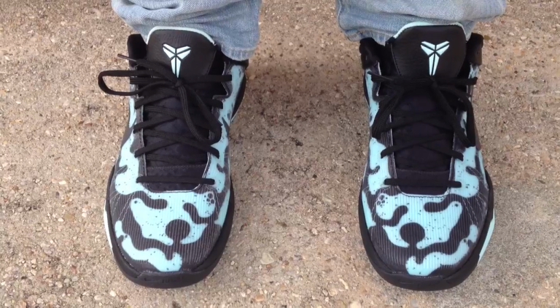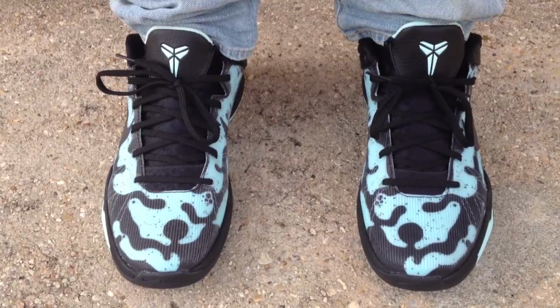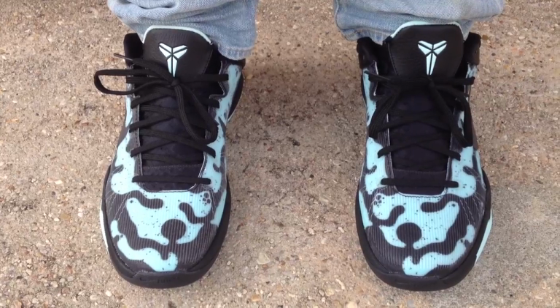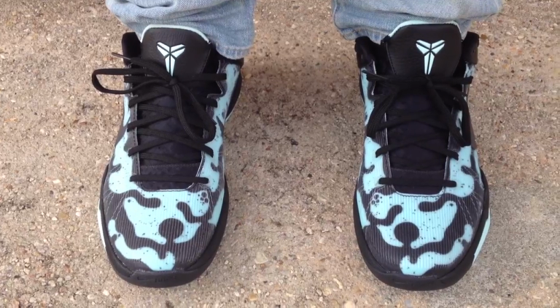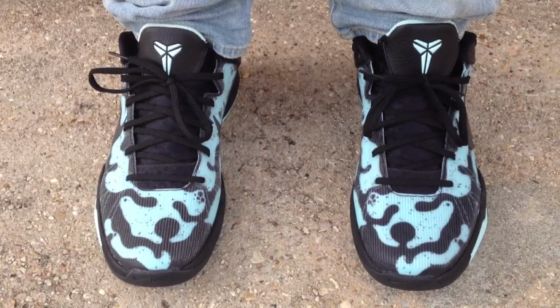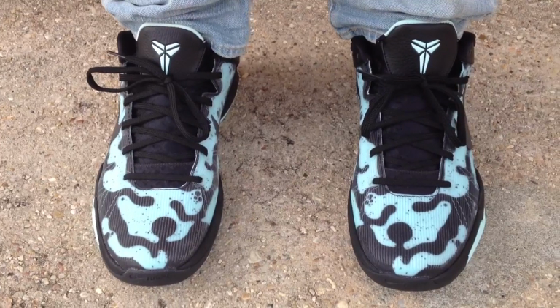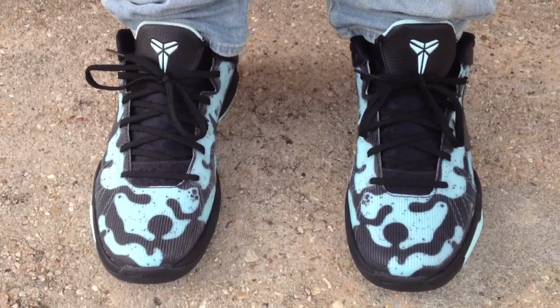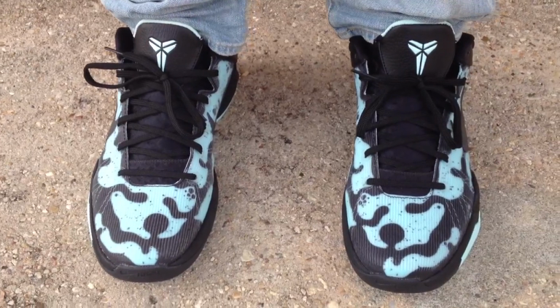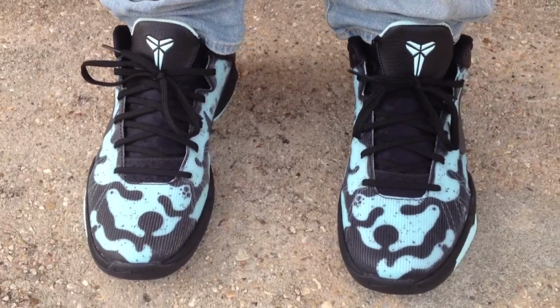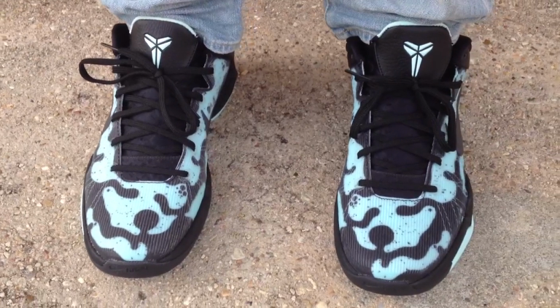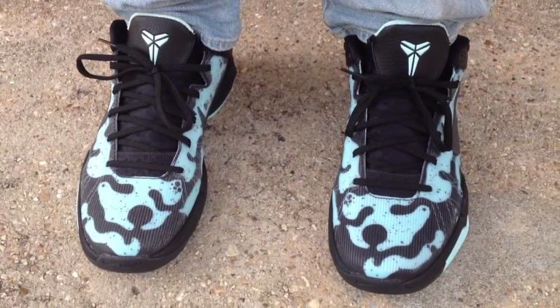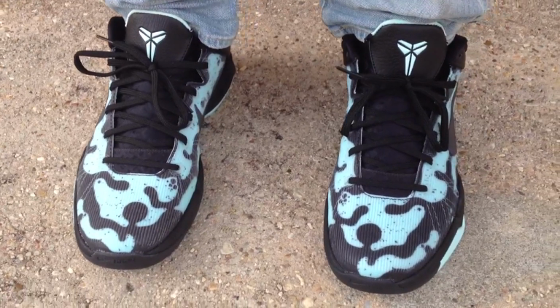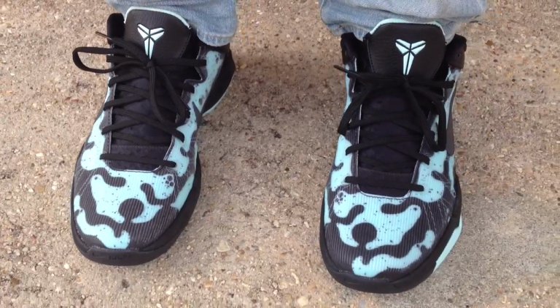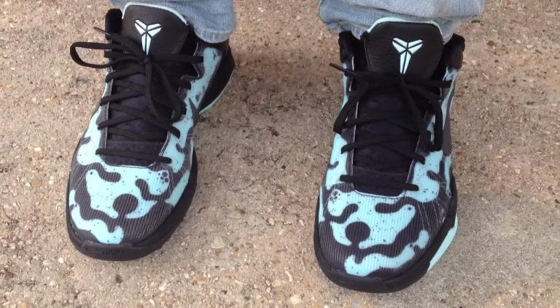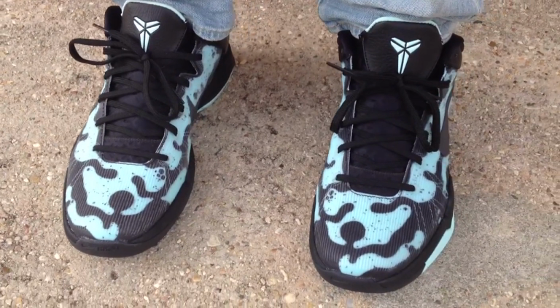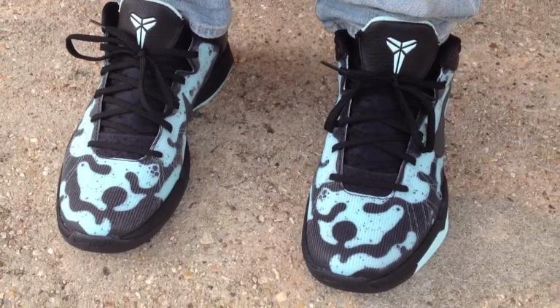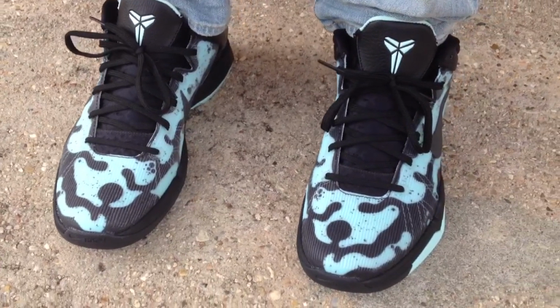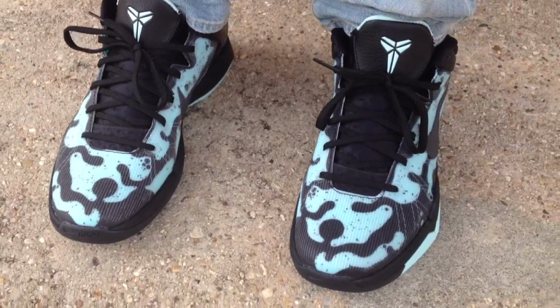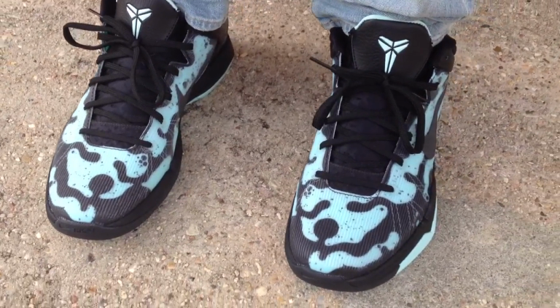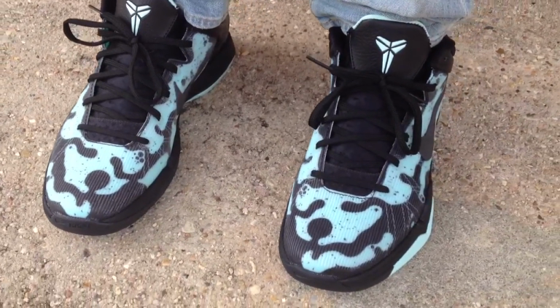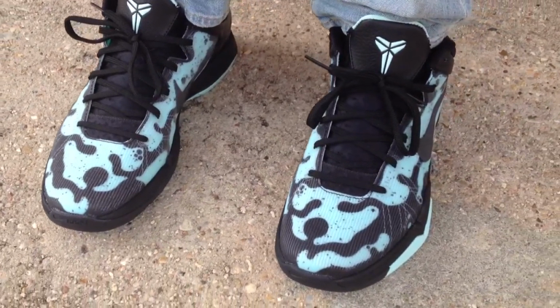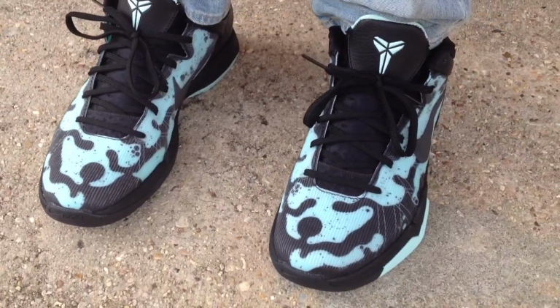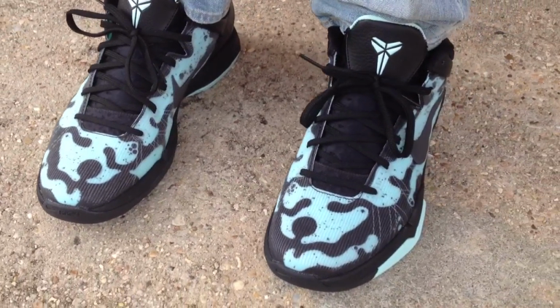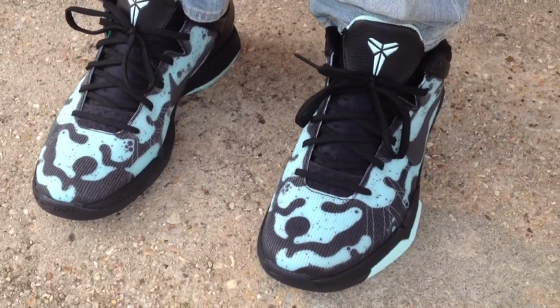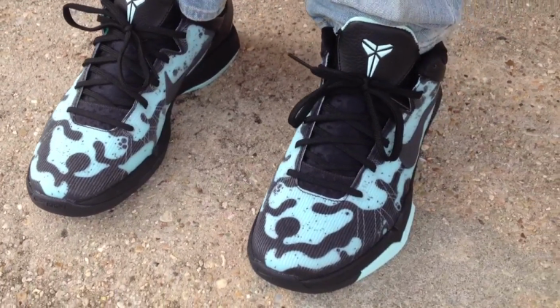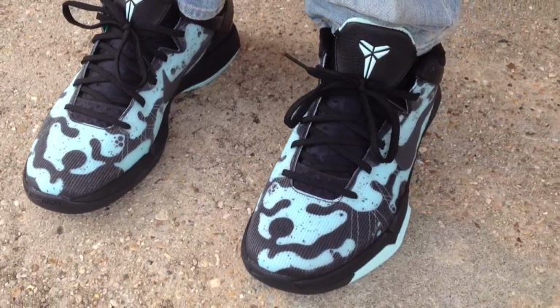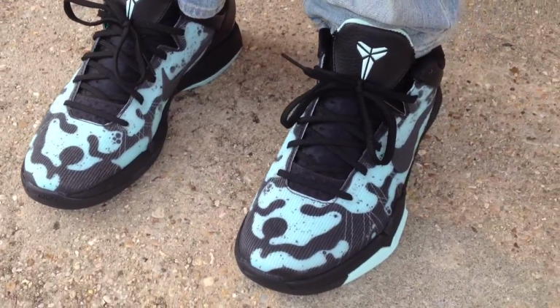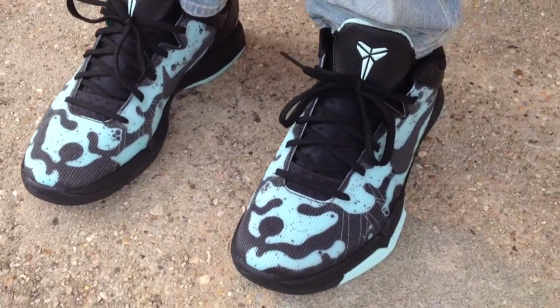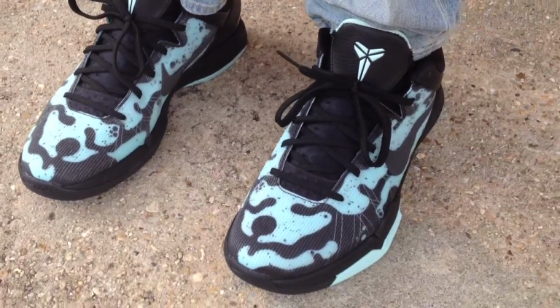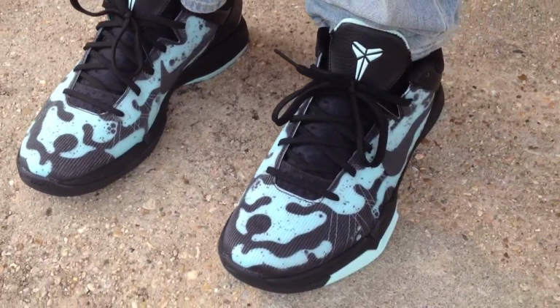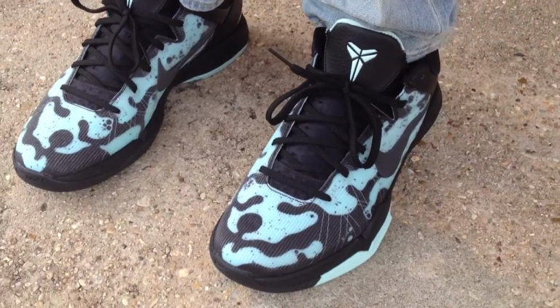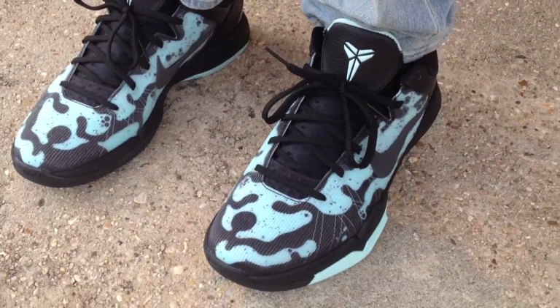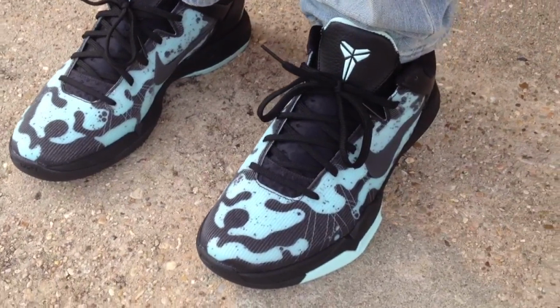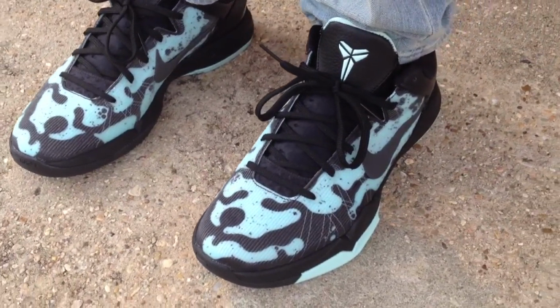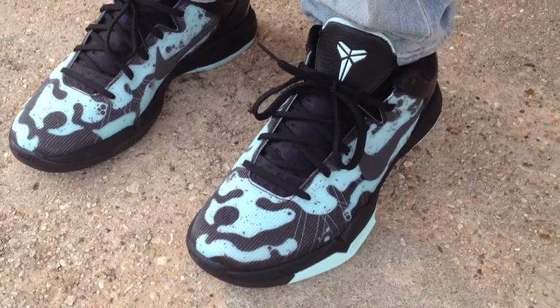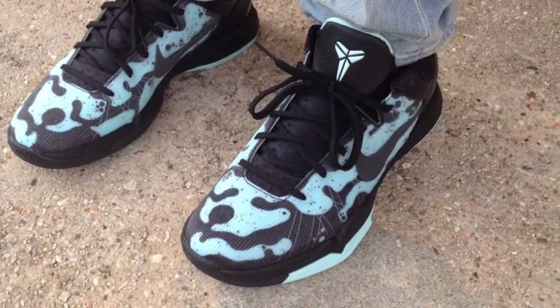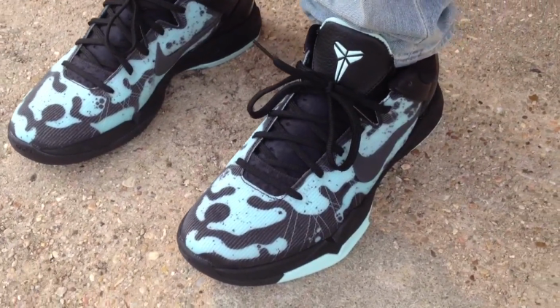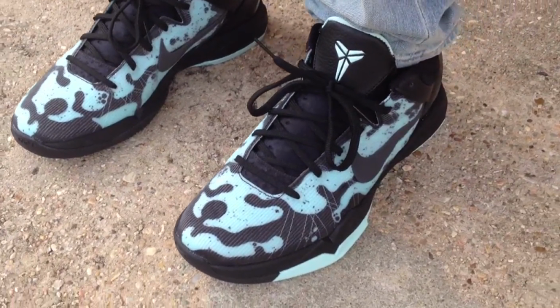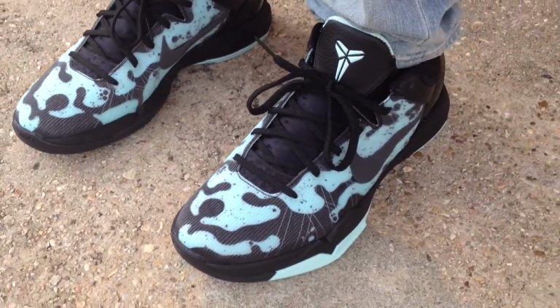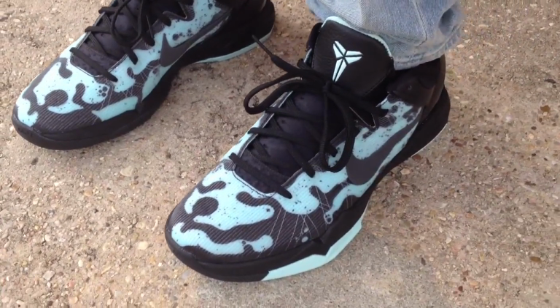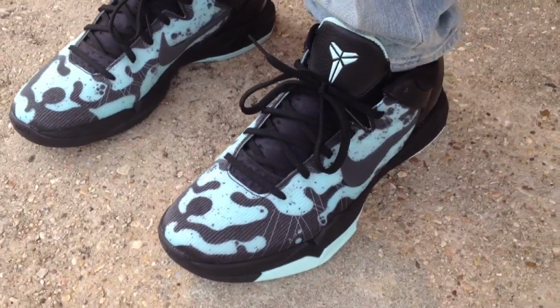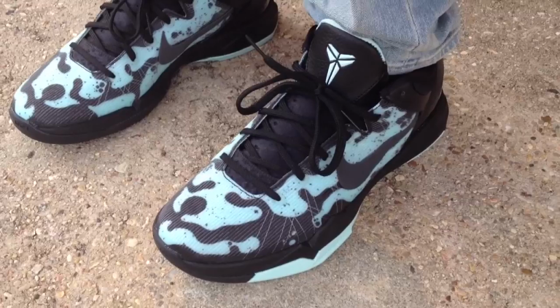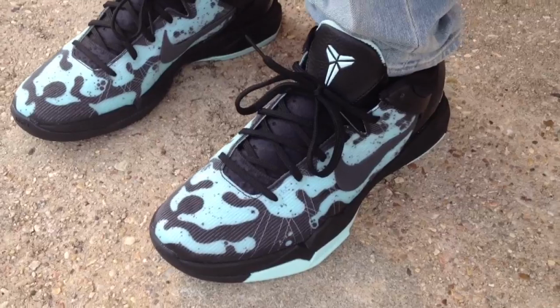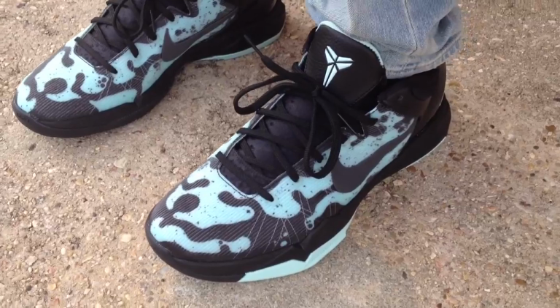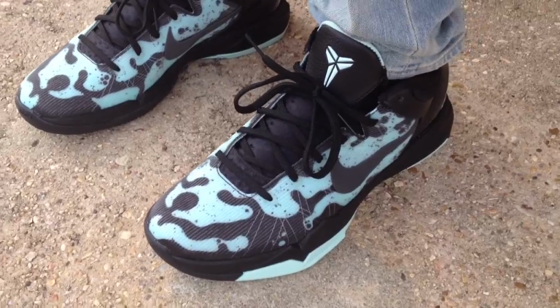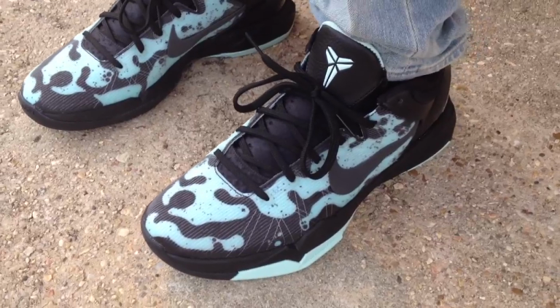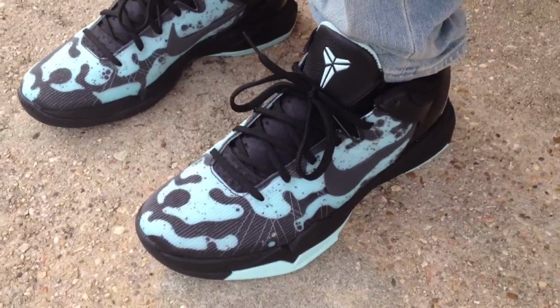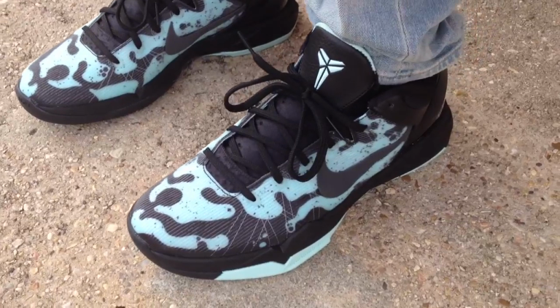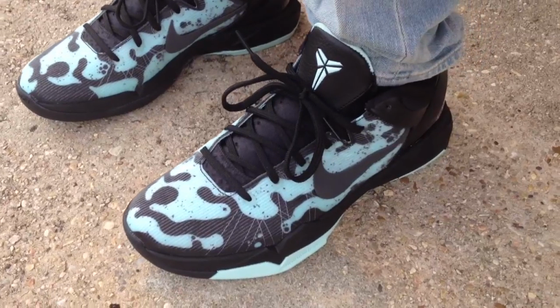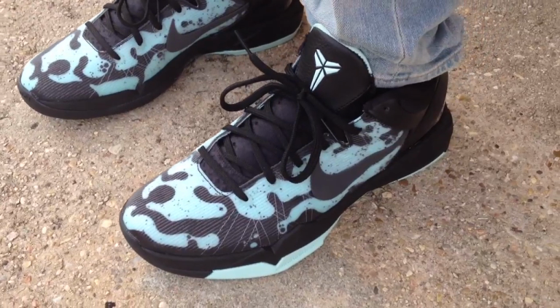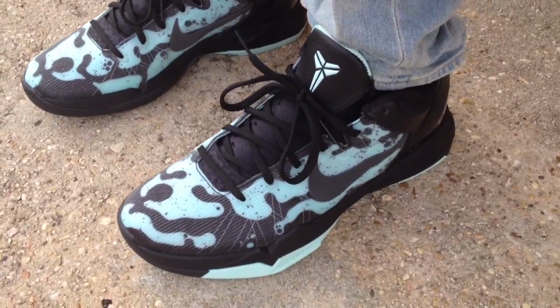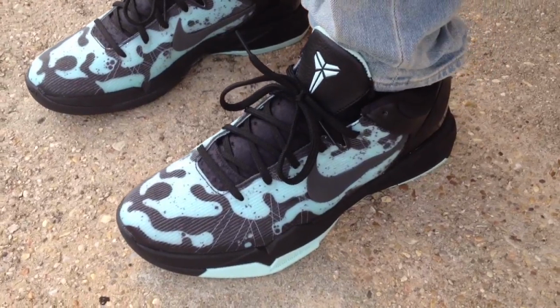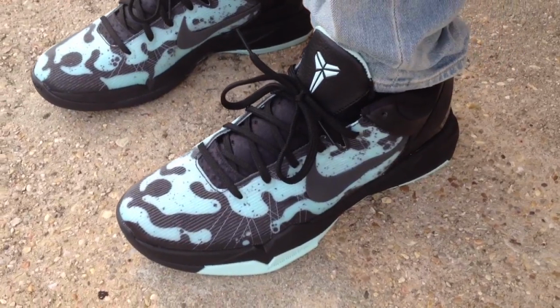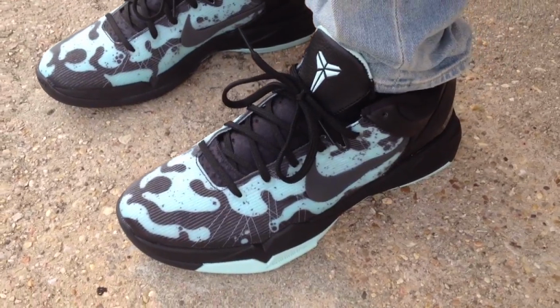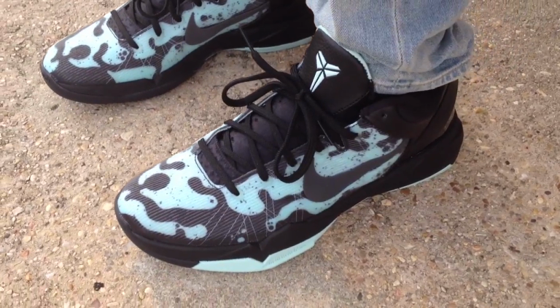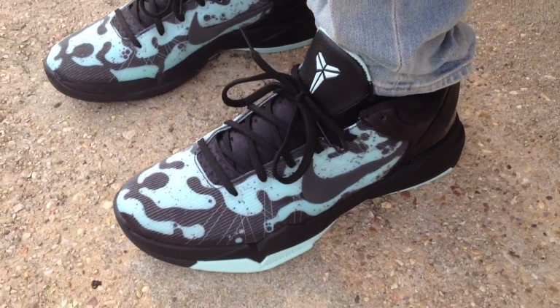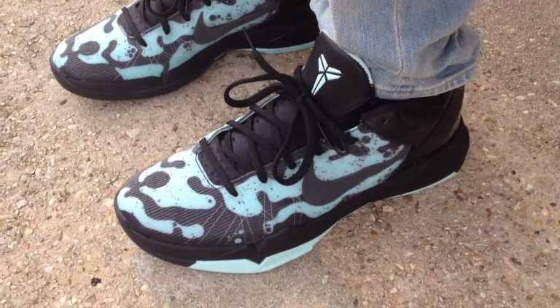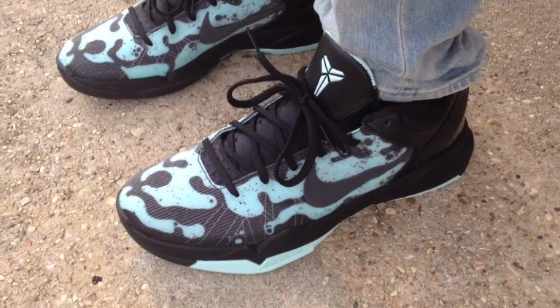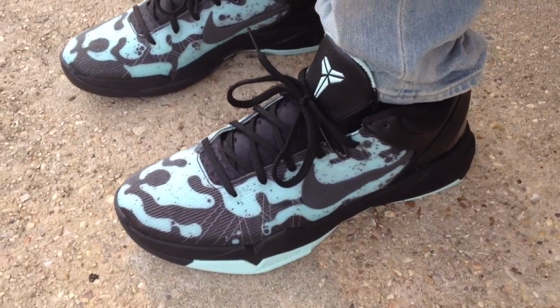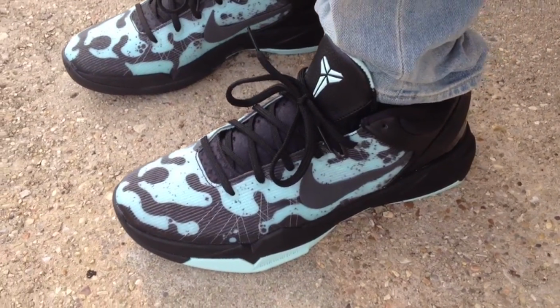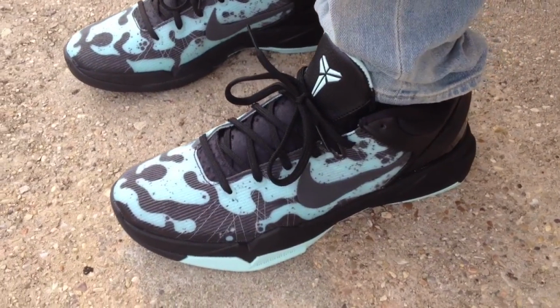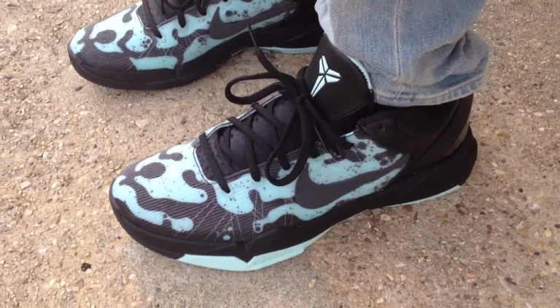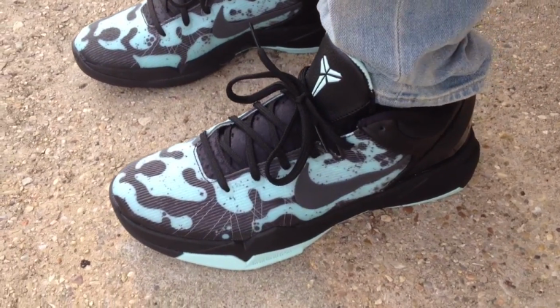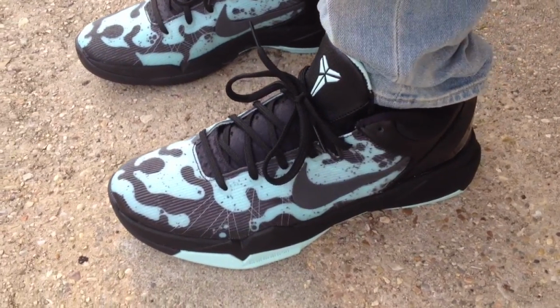What's going on YouTube fam? I'm going to do an on-feet review for the Easter Kobe 7 Poison Dart Frogs.